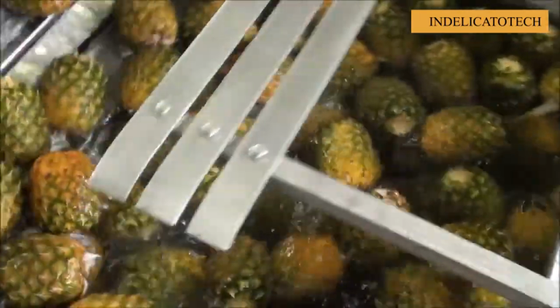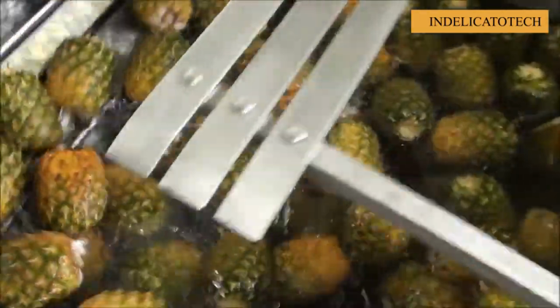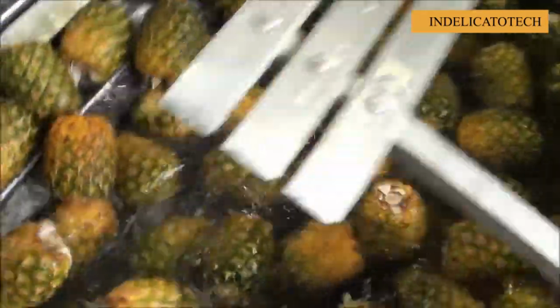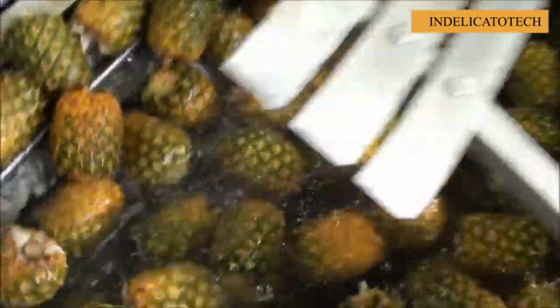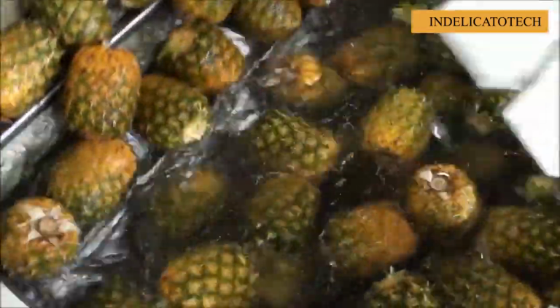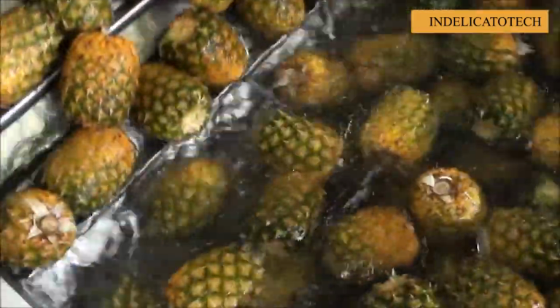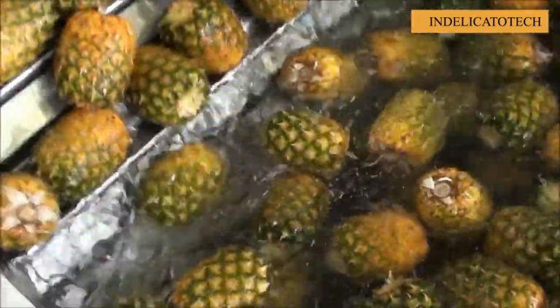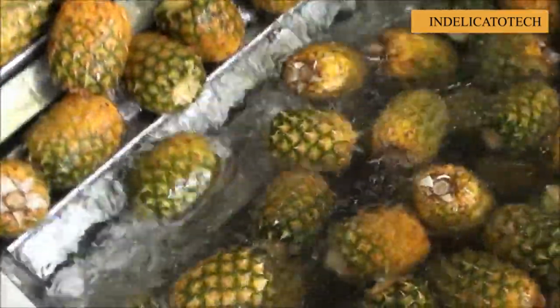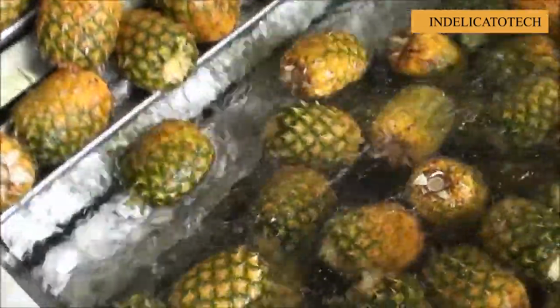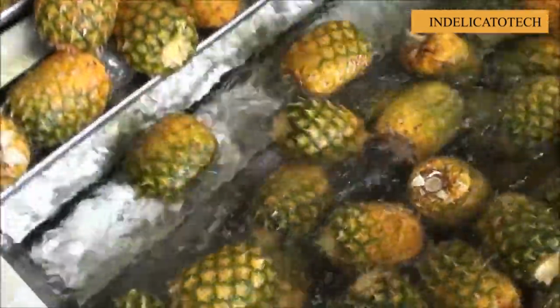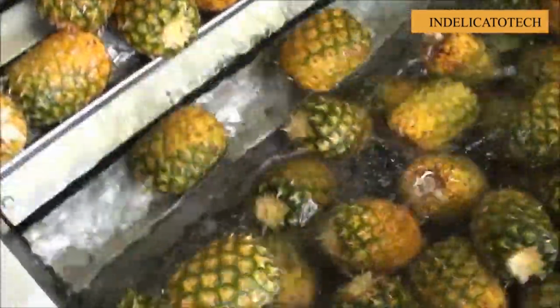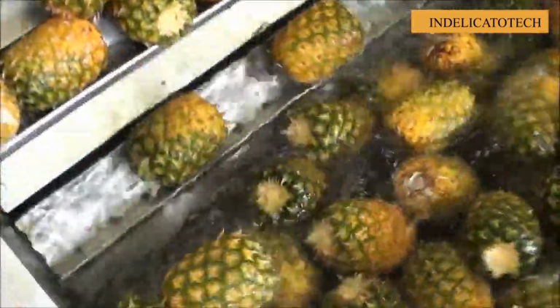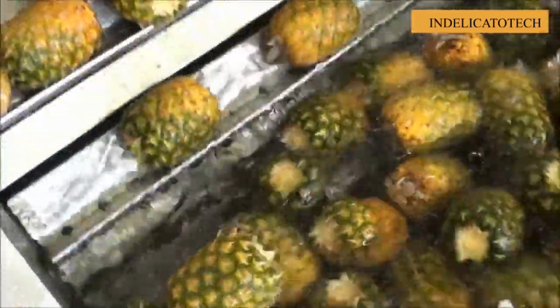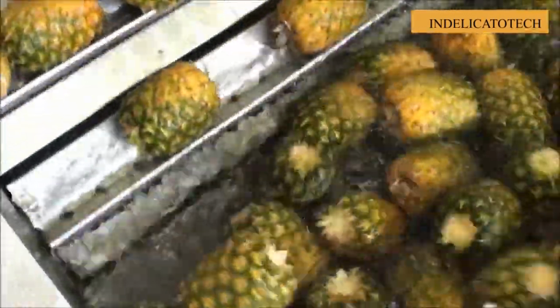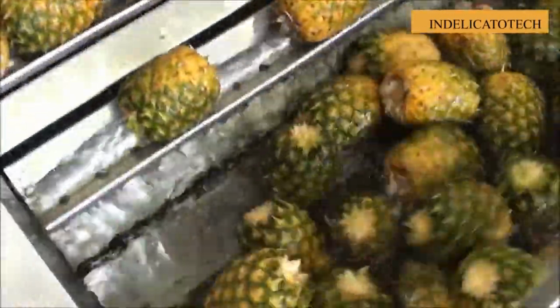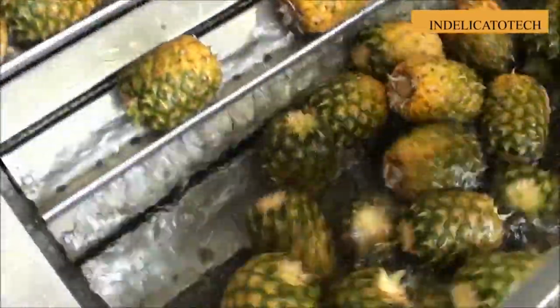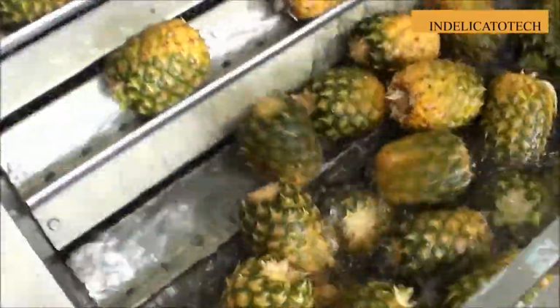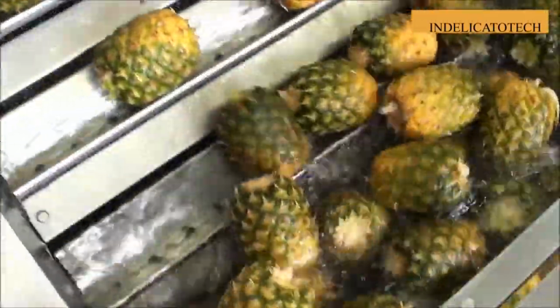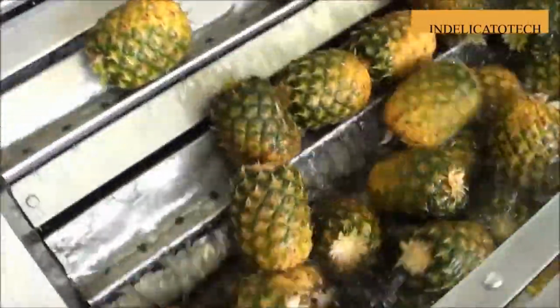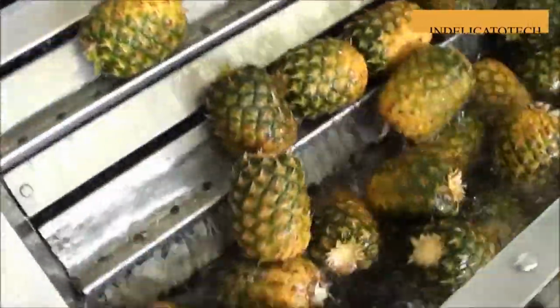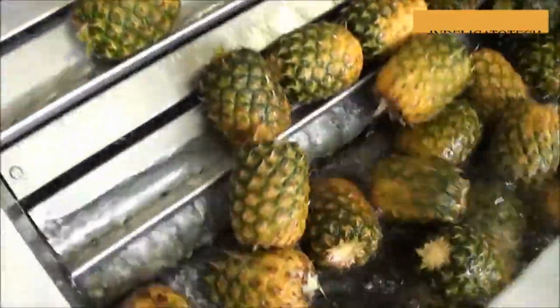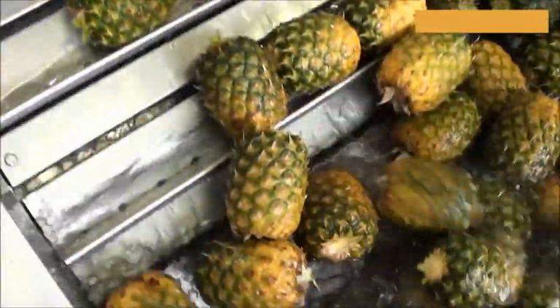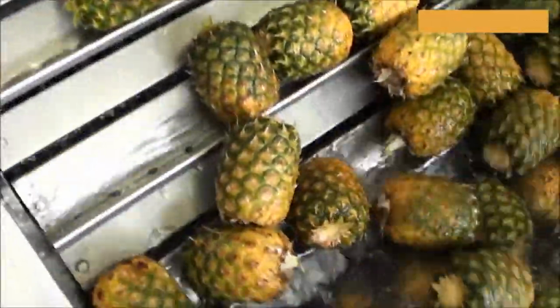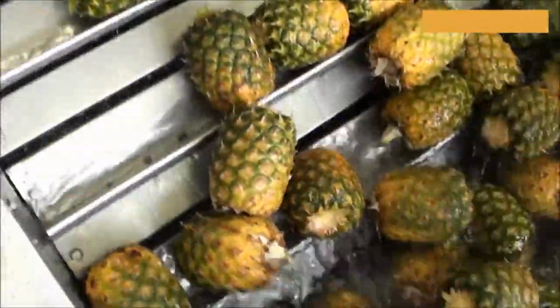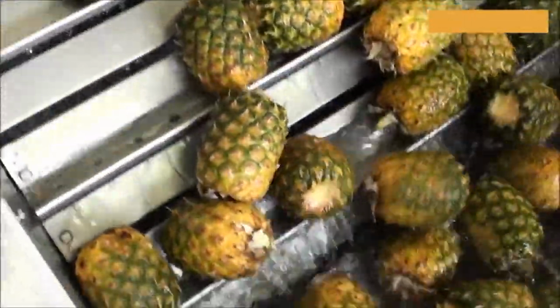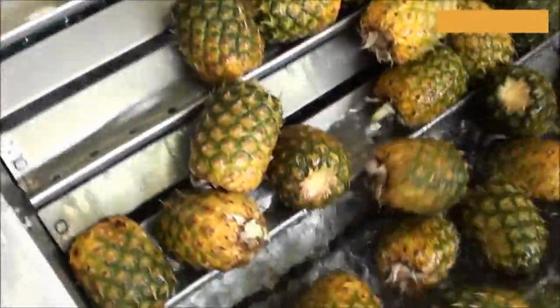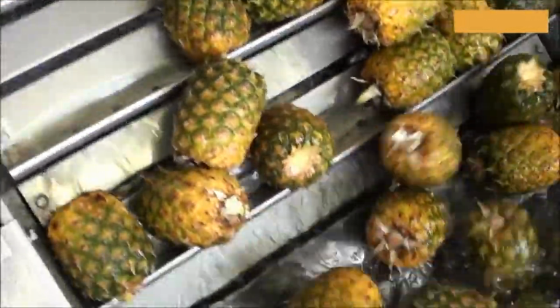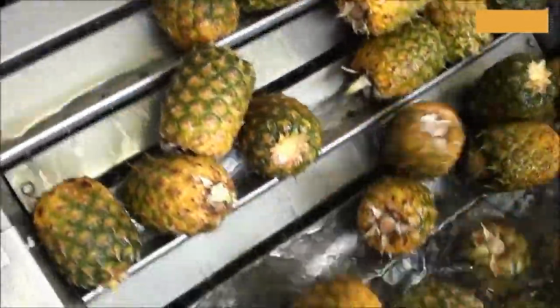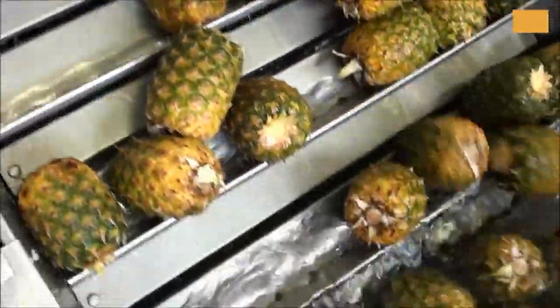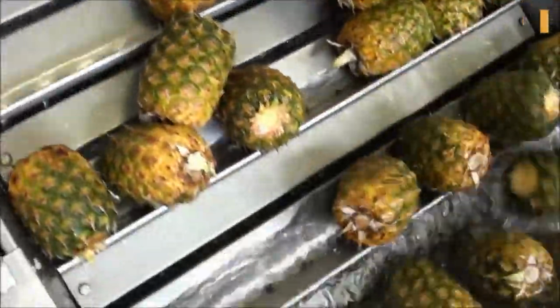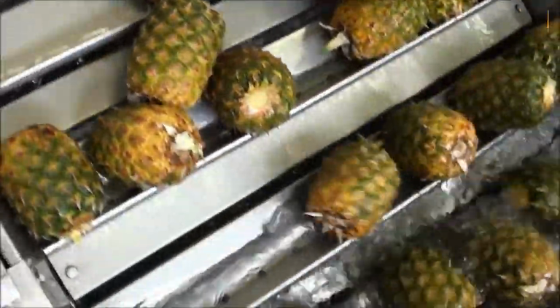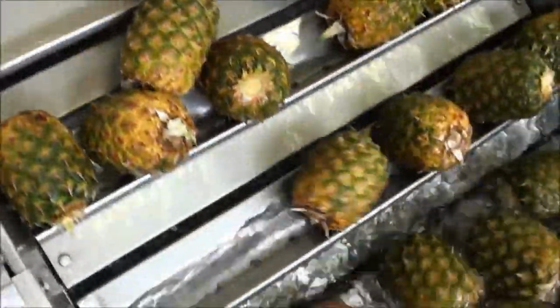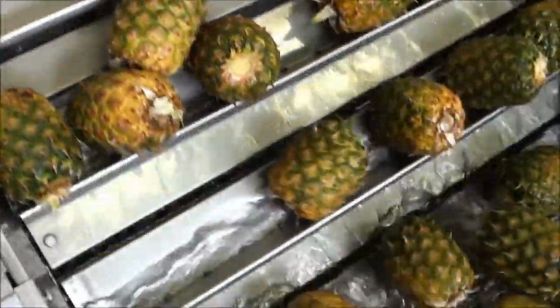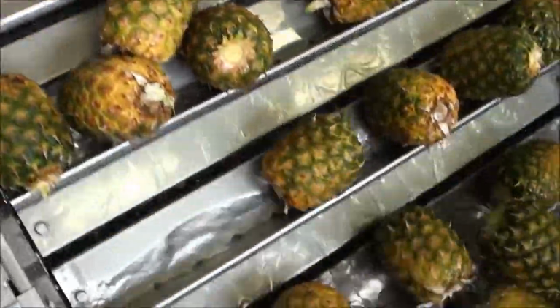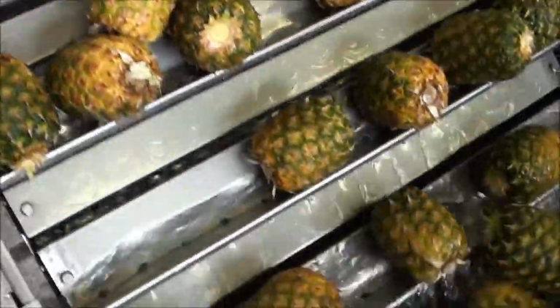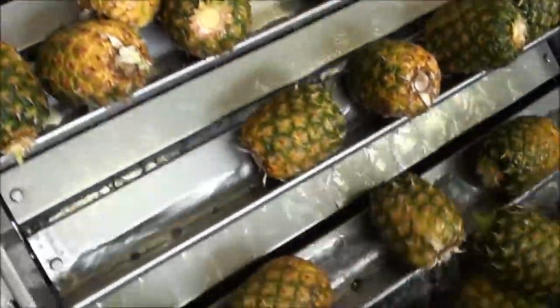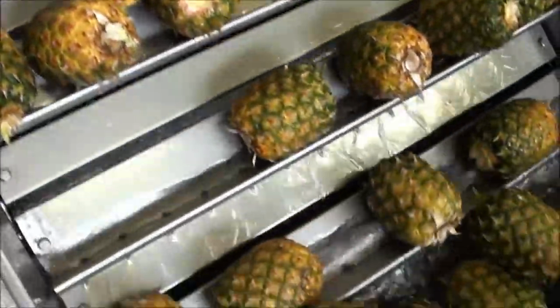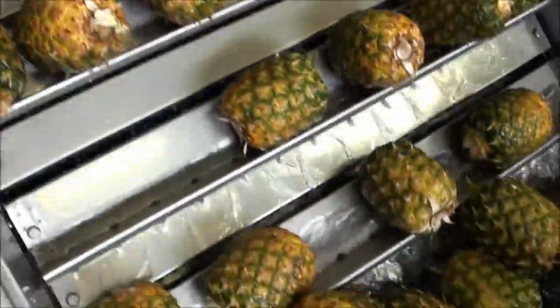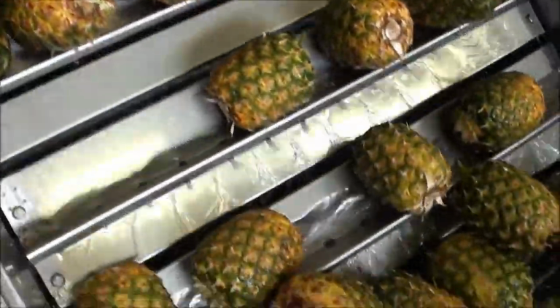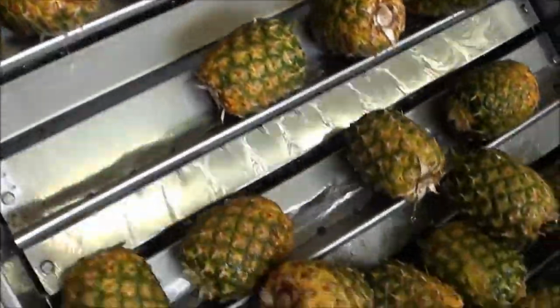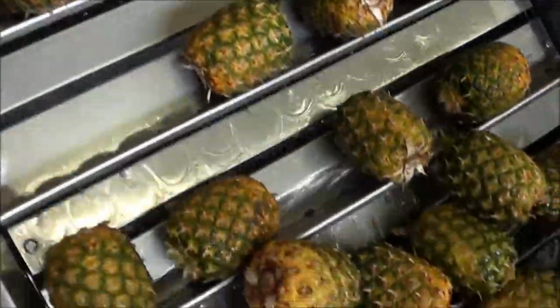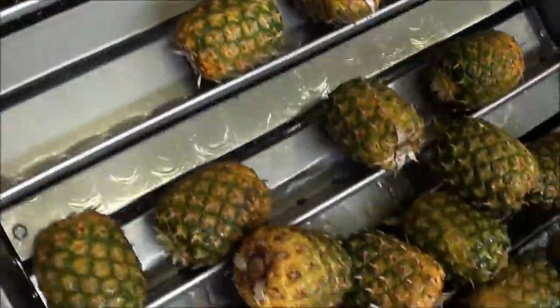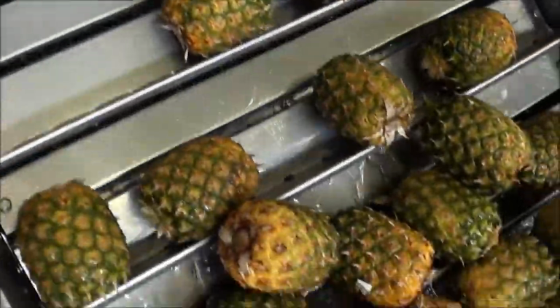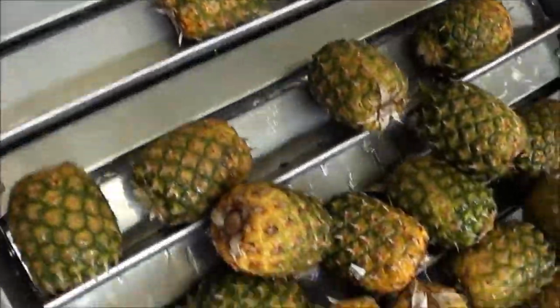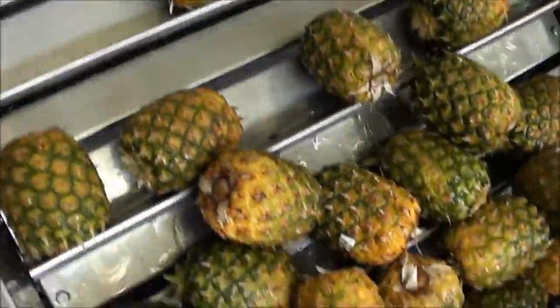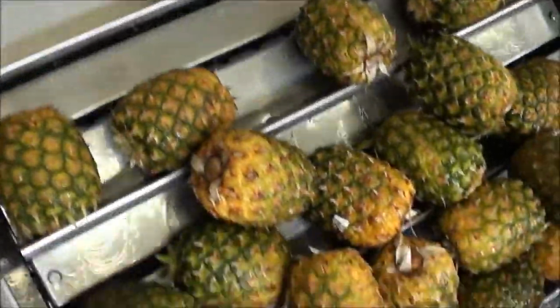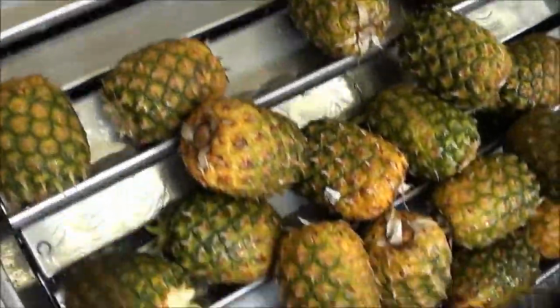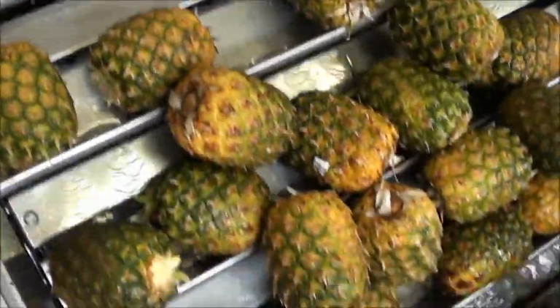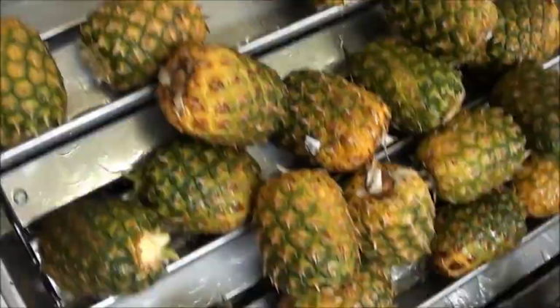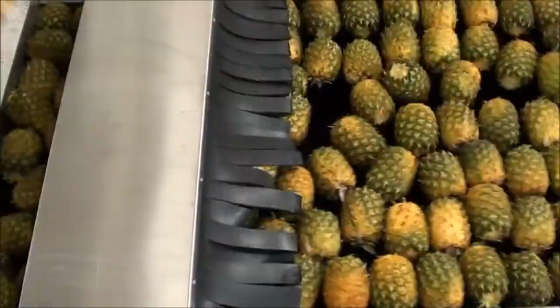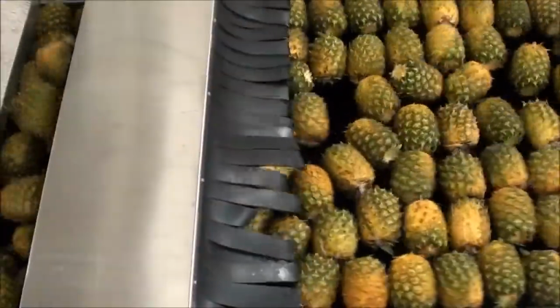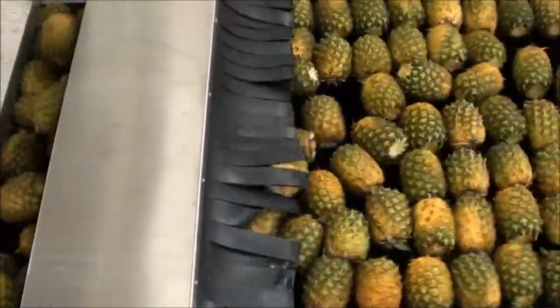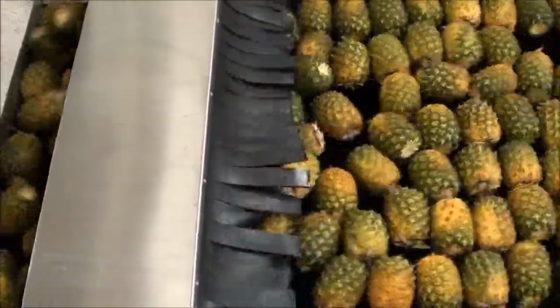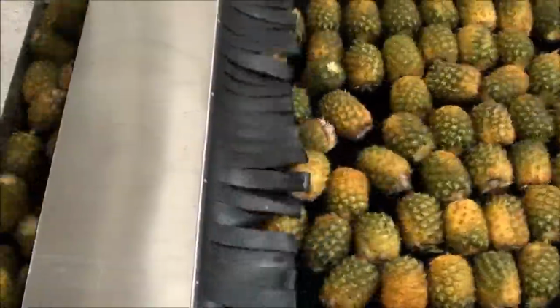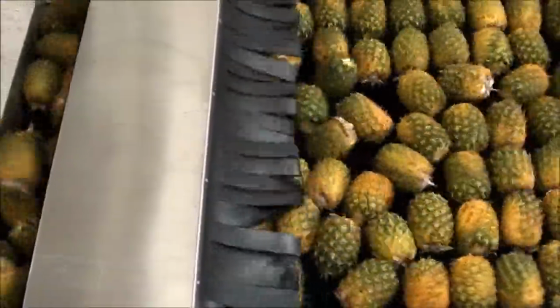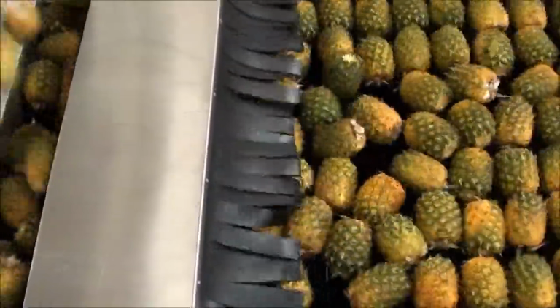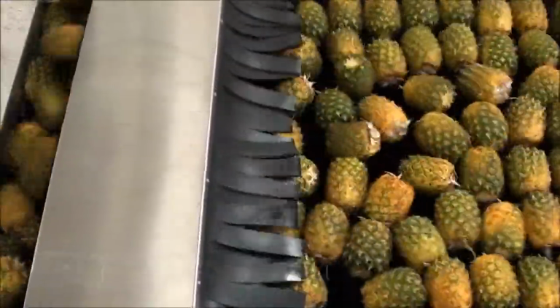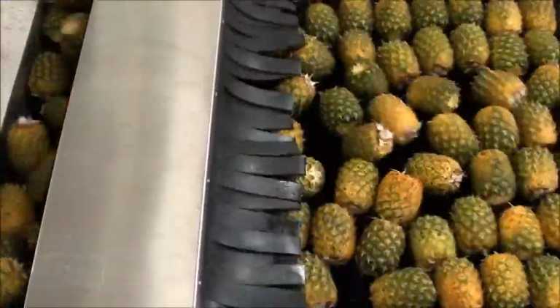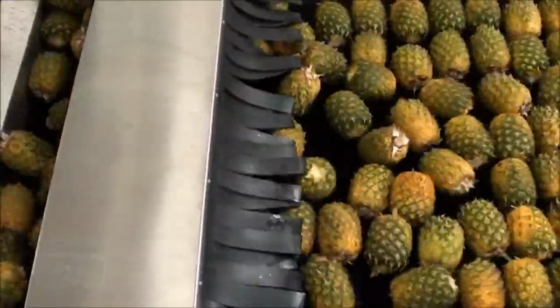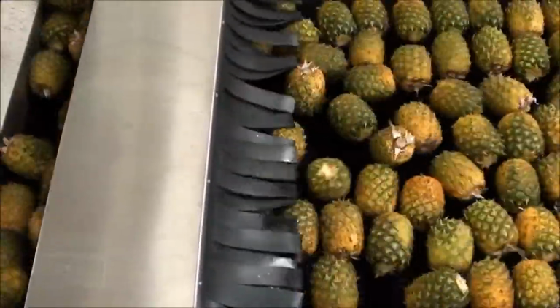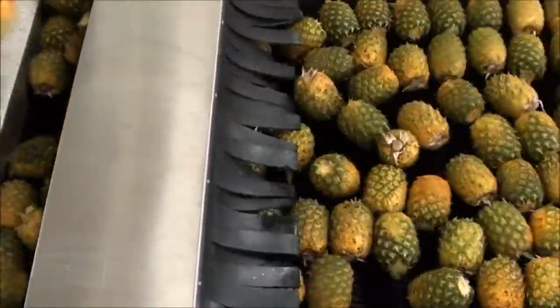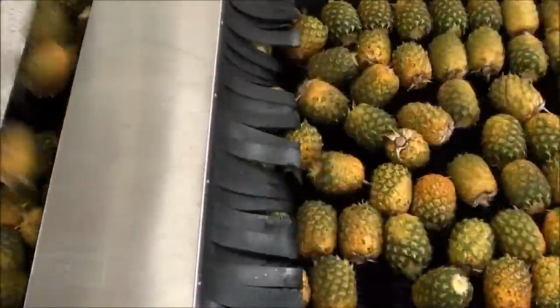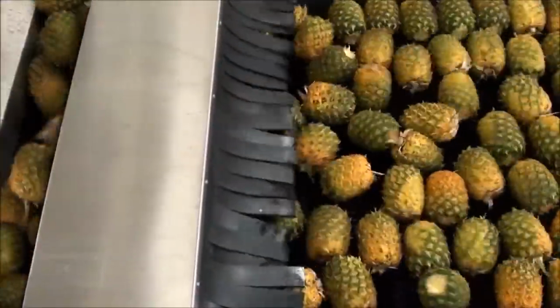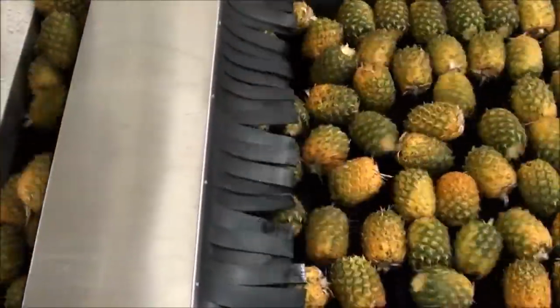Machines to make pineapple juice really help humans save a lot of time when doing all the steps like washing, crushing, and grinding.